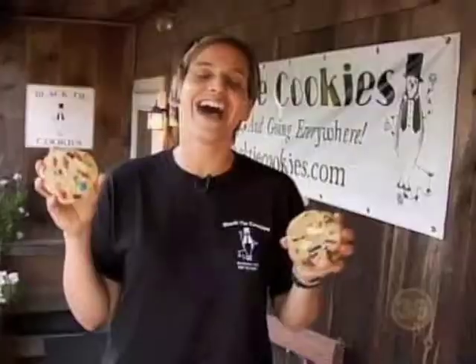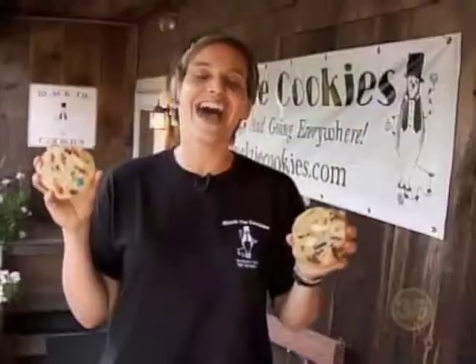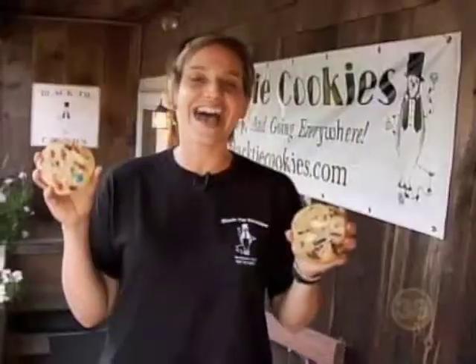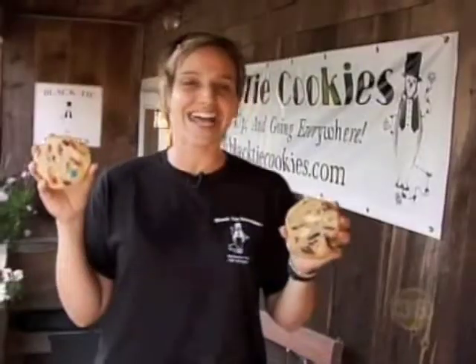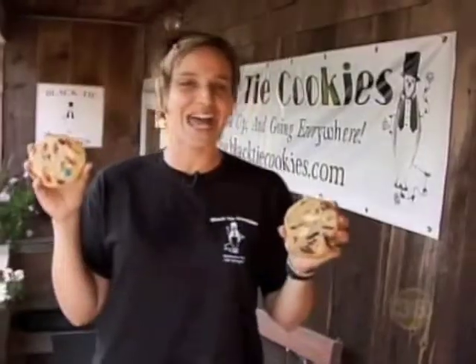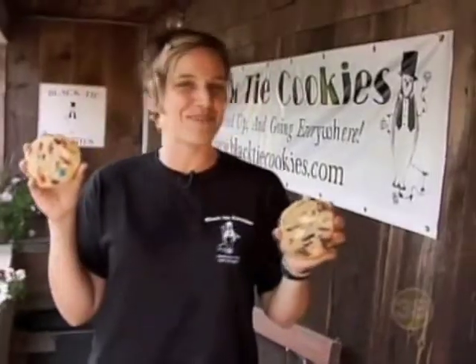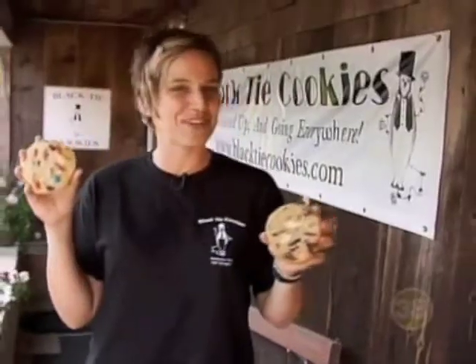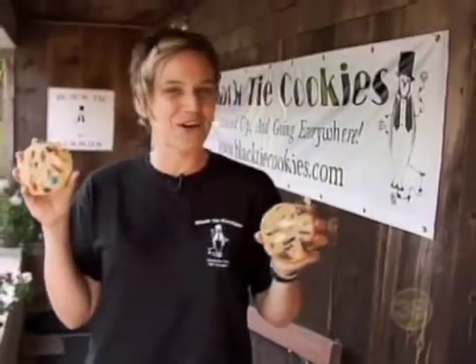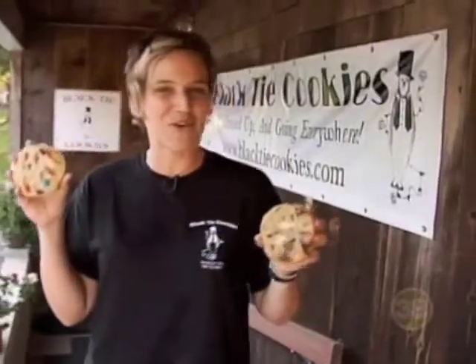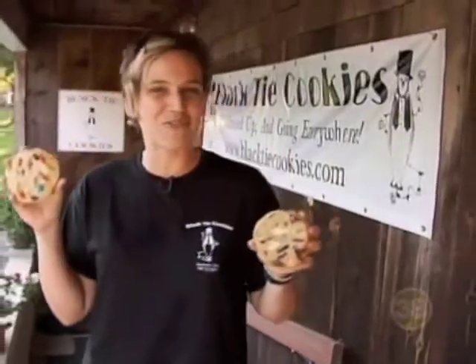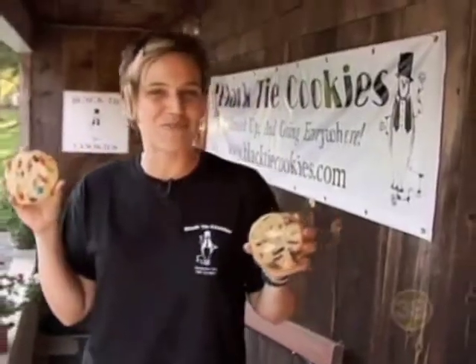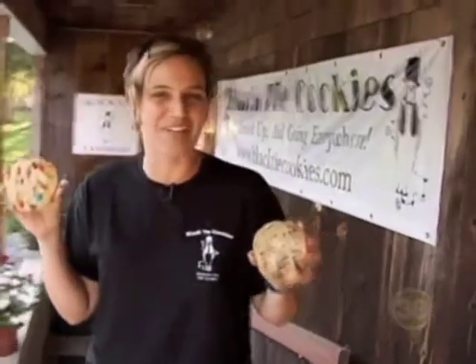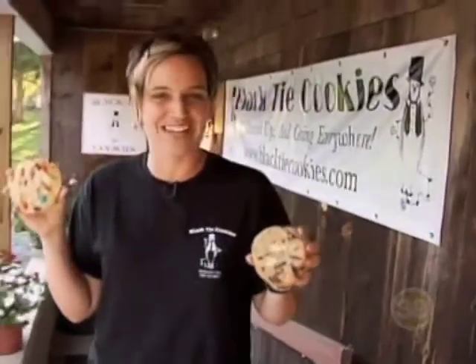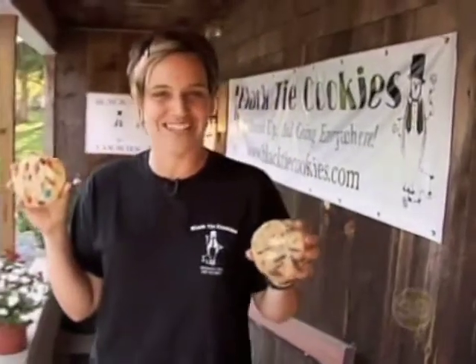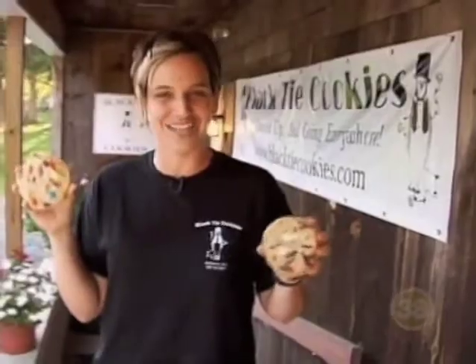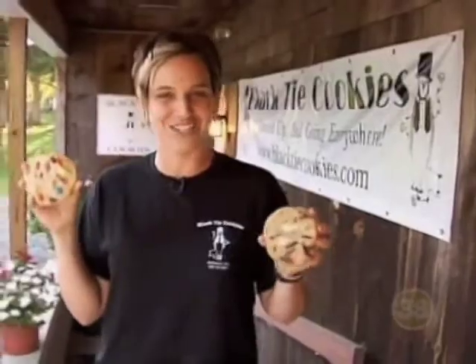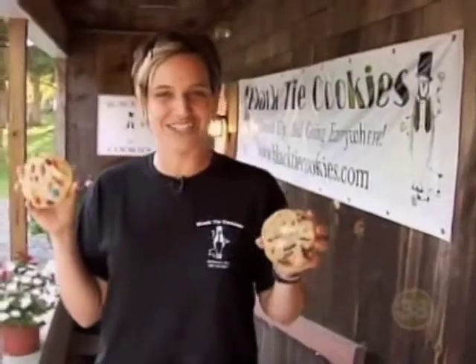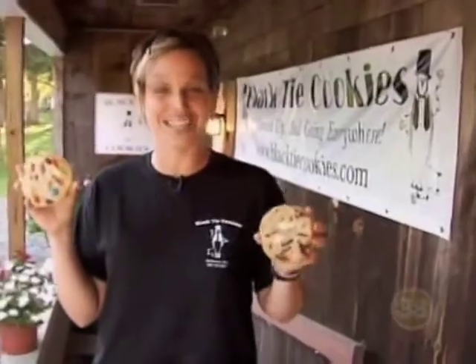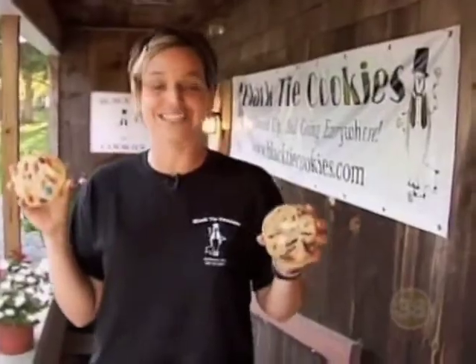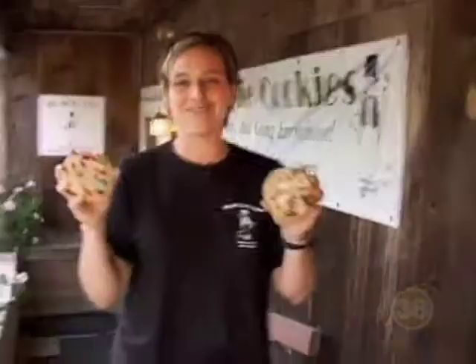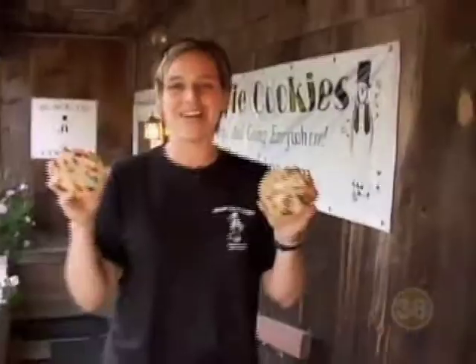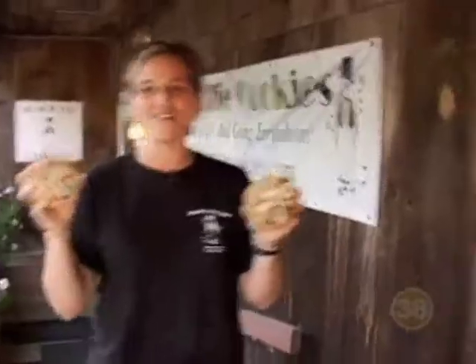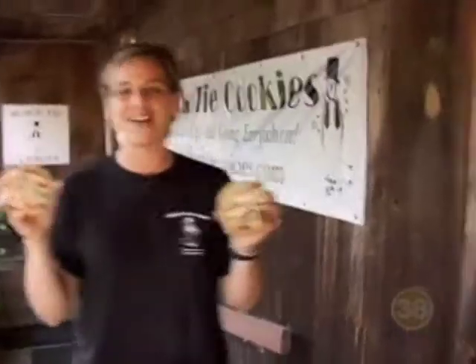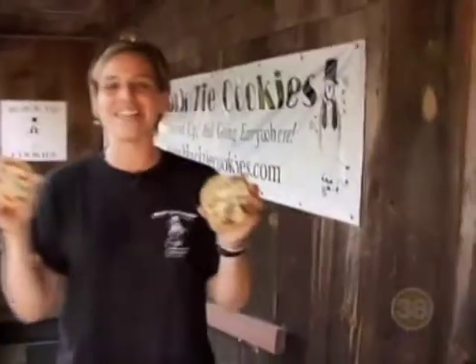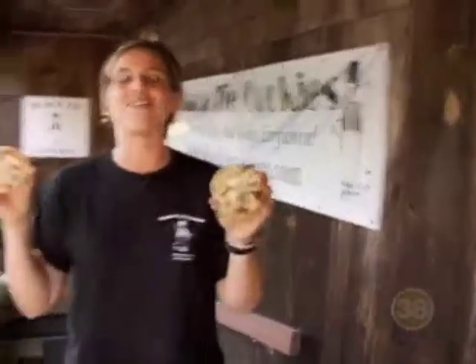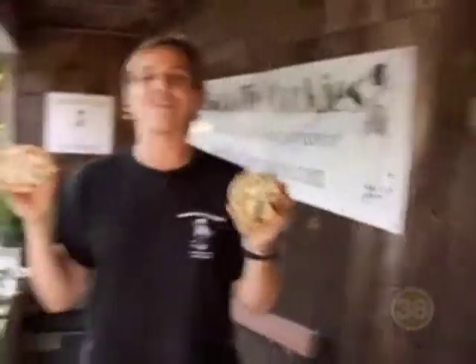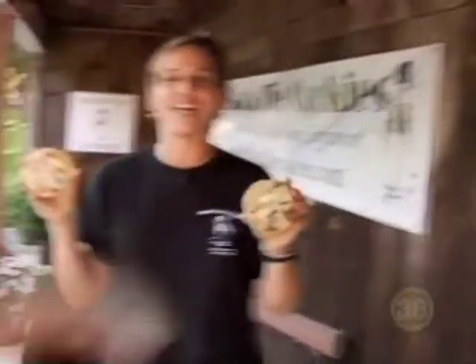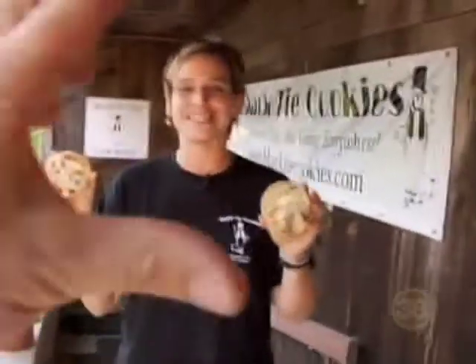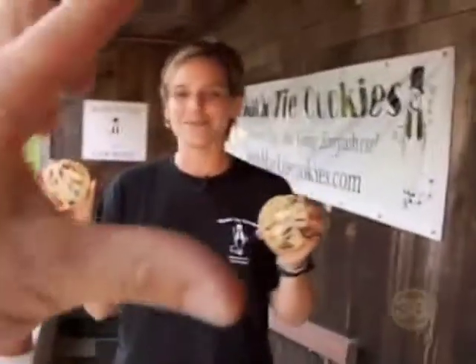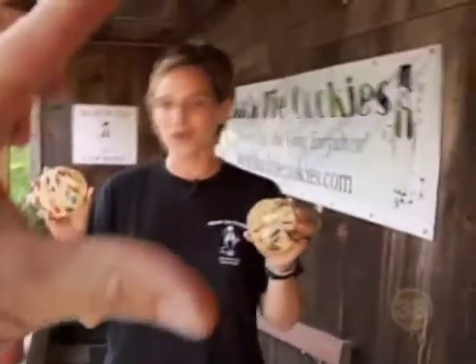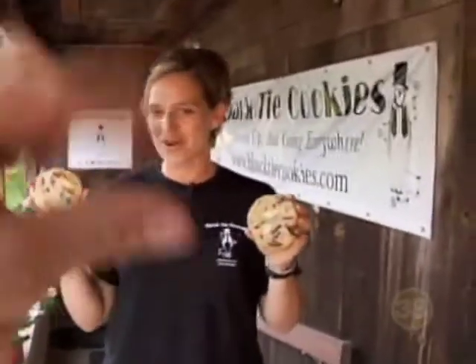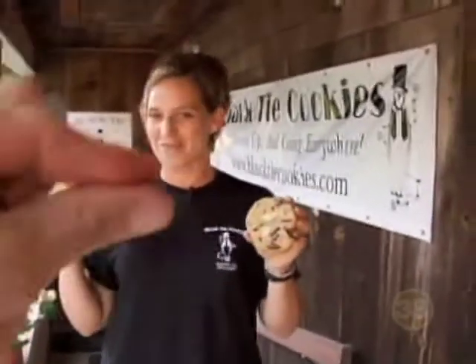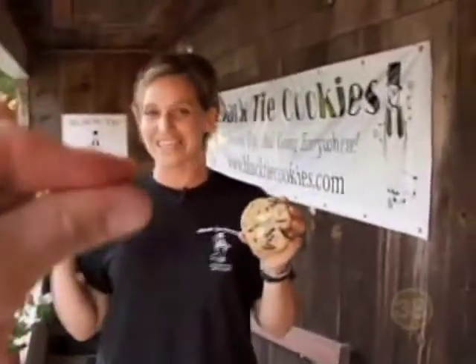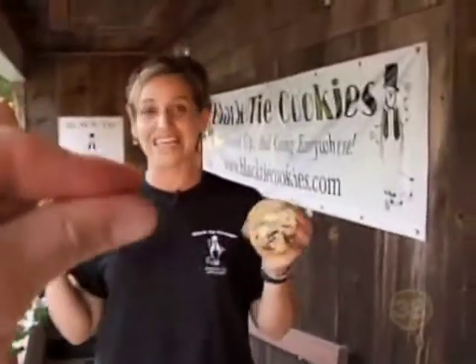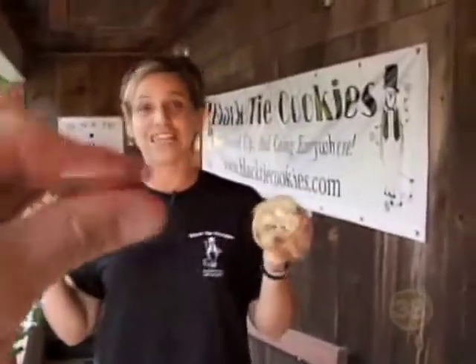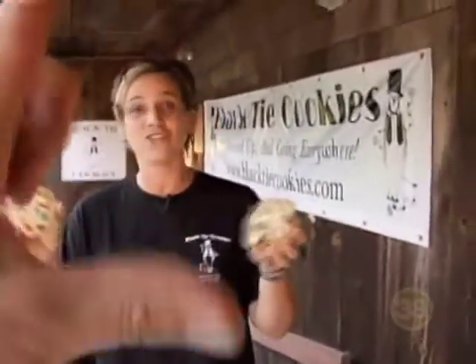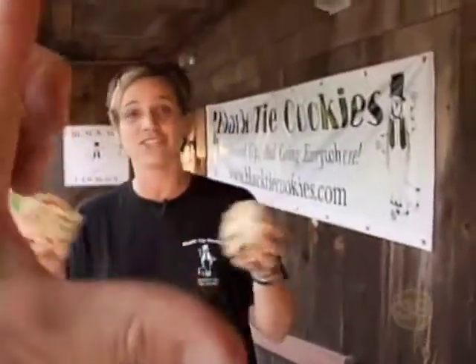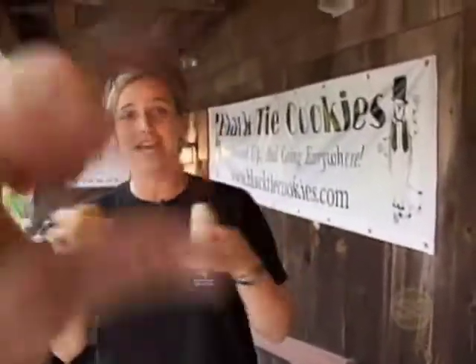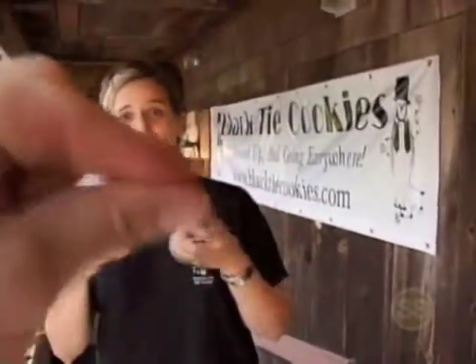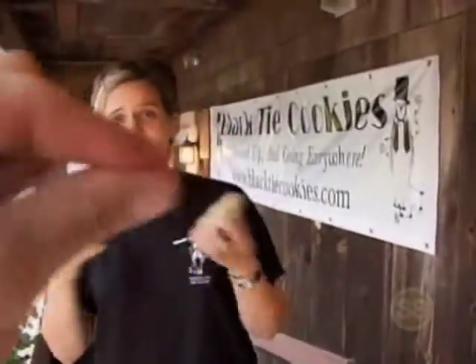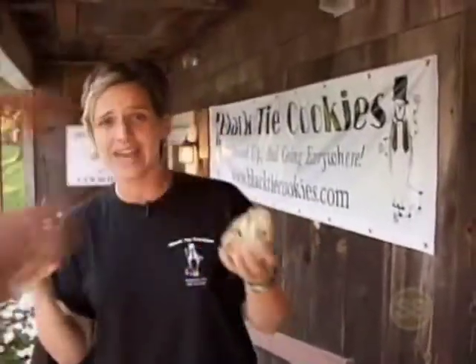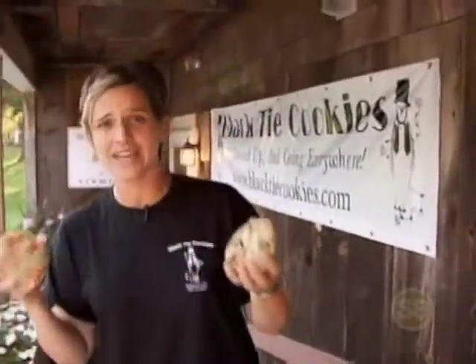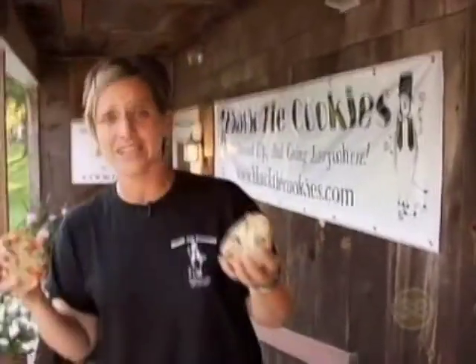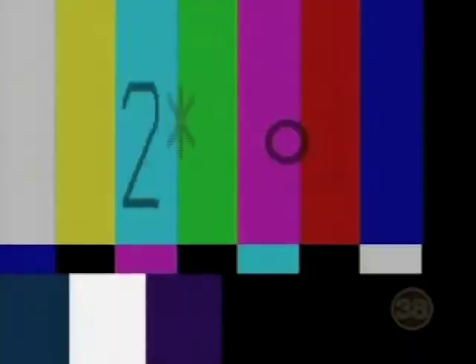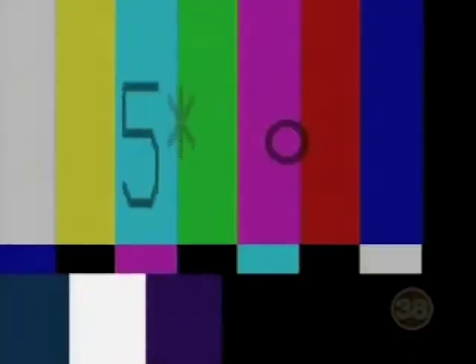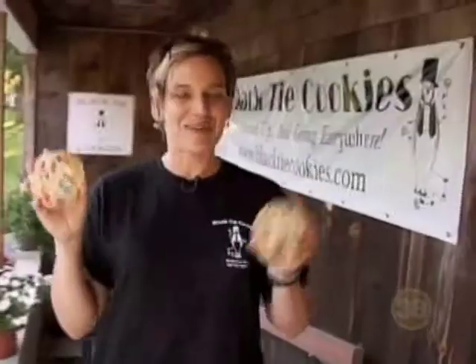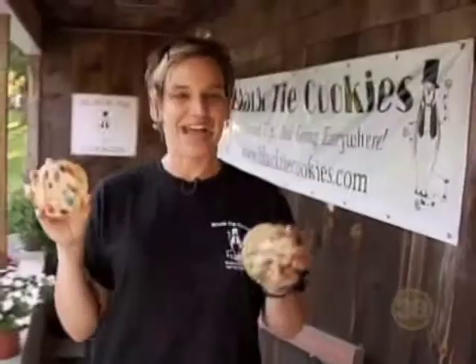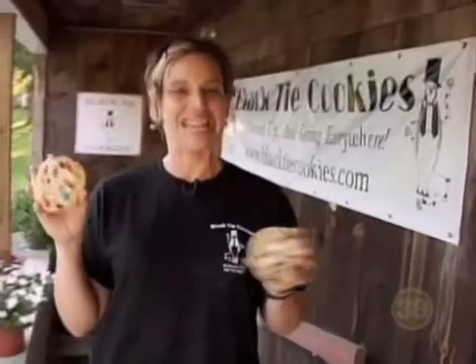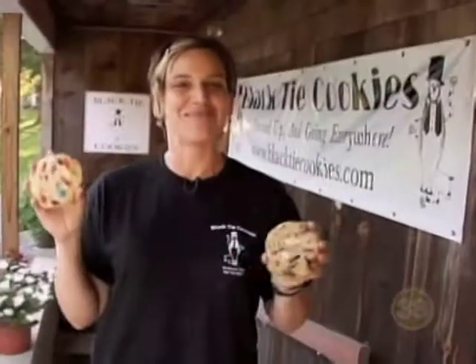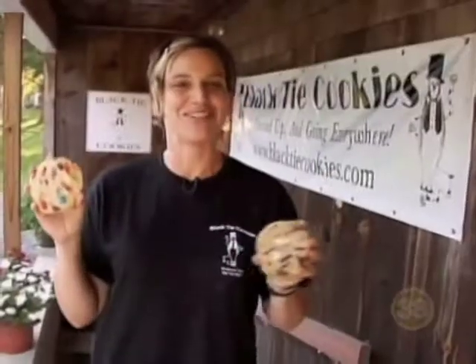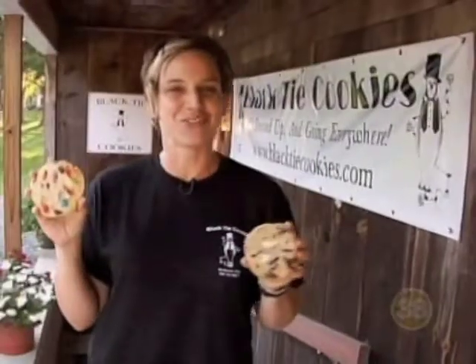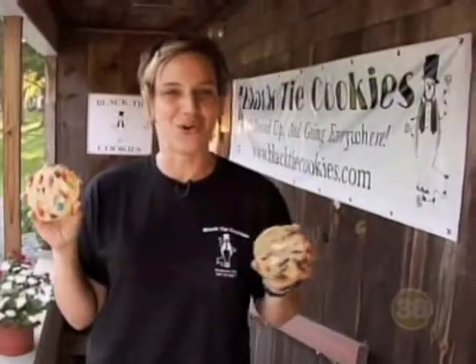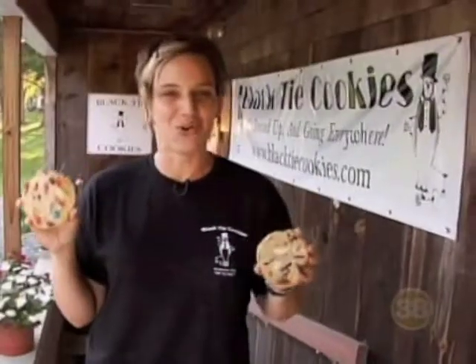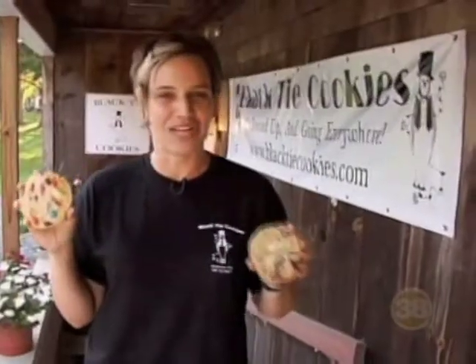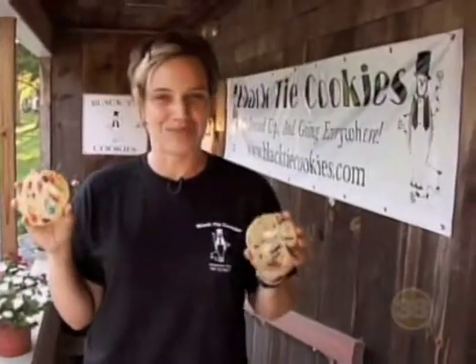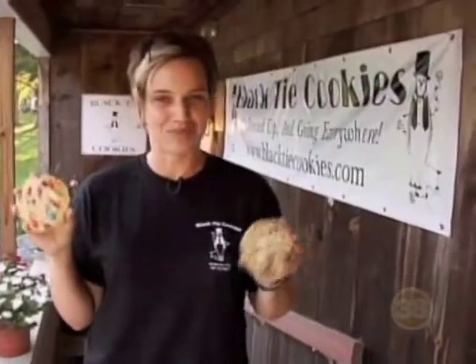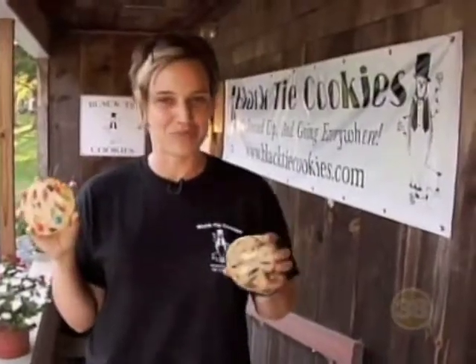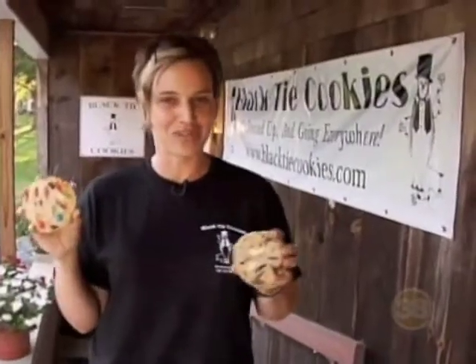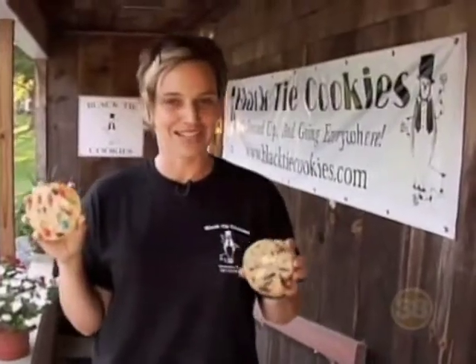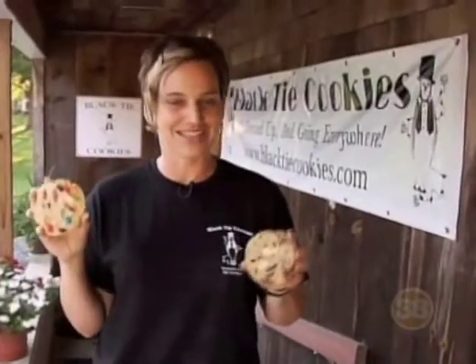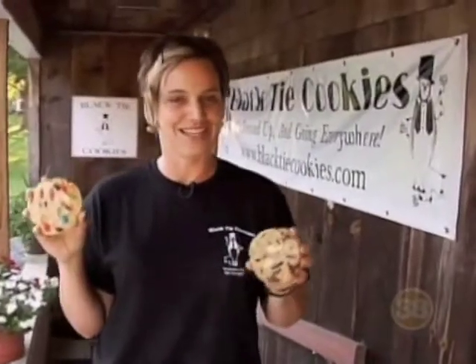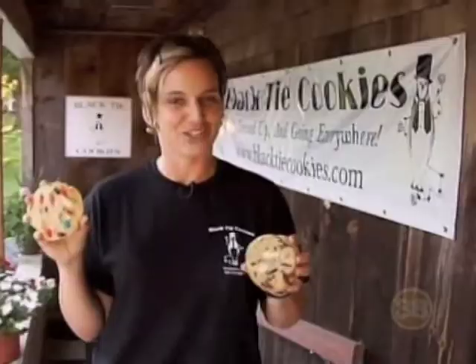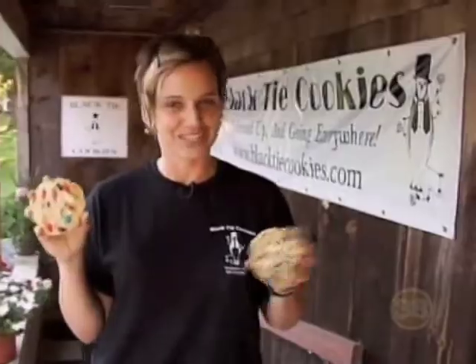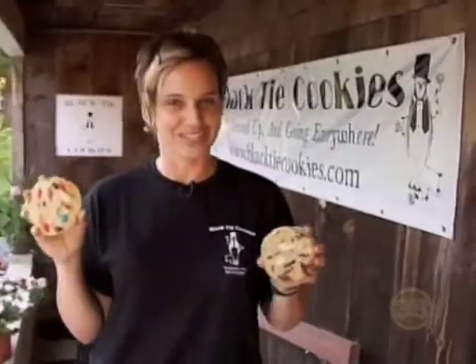Hi, I'm Nicole from Black Tie Cookies. Wait, wait — the Phantom Gourmet, can't you just cut that? My name is Nicole, and I'm from Black Tie Cookies.